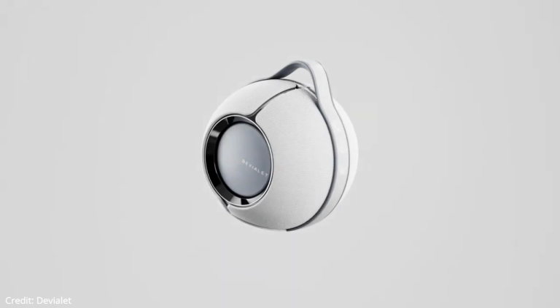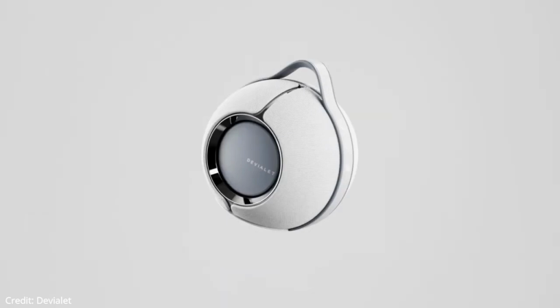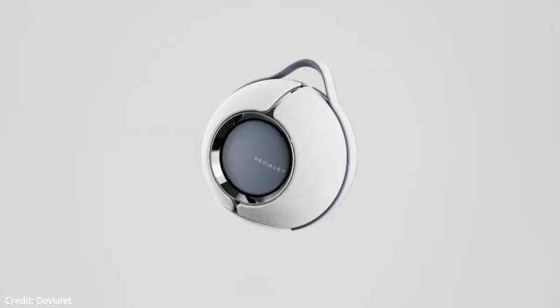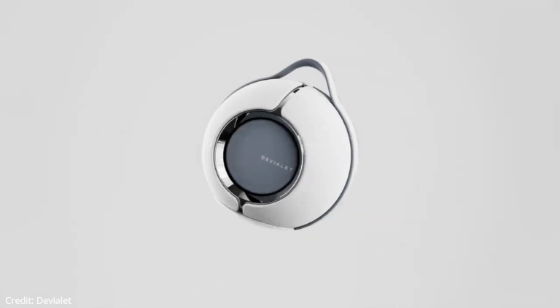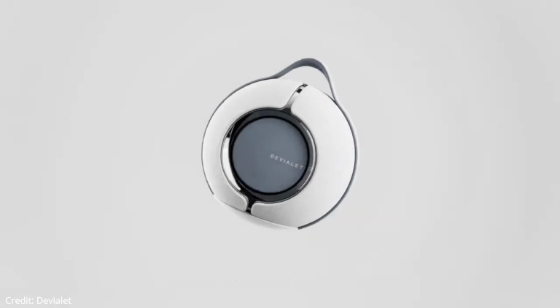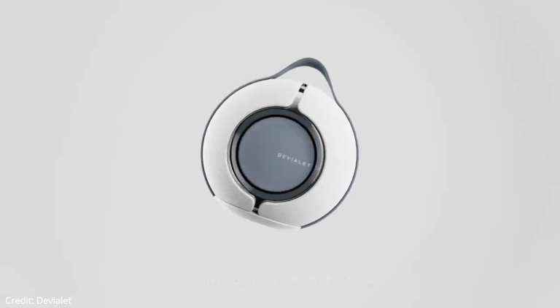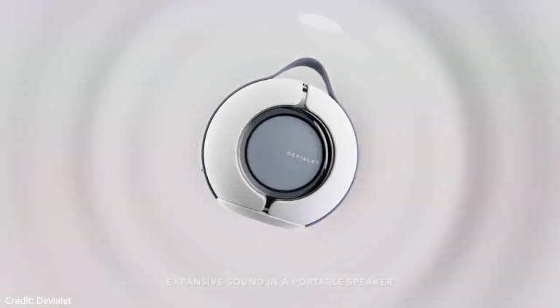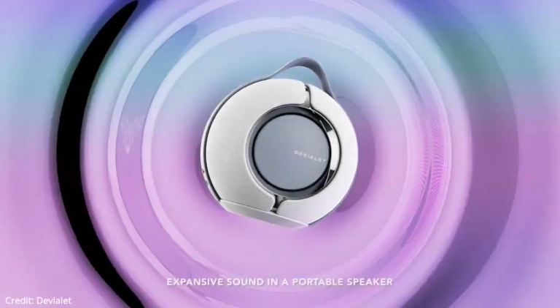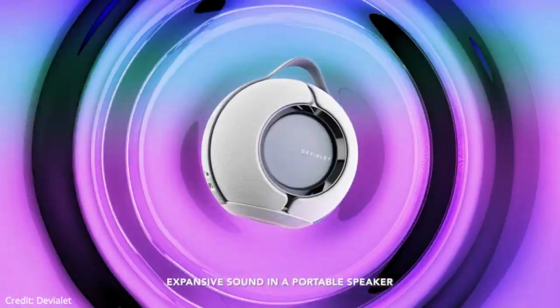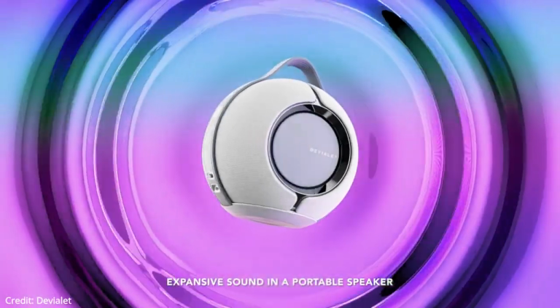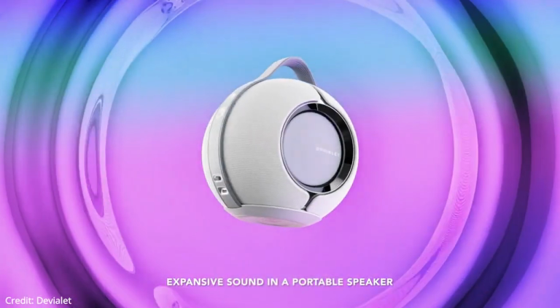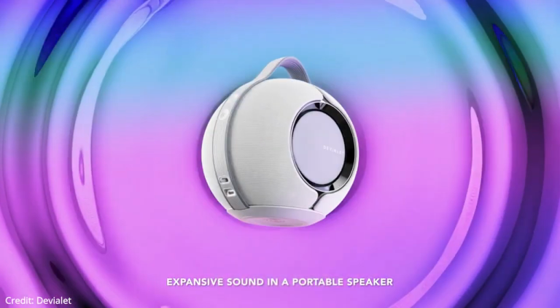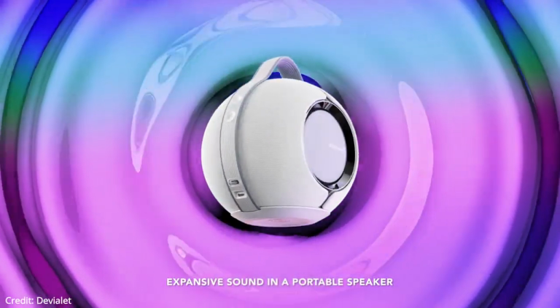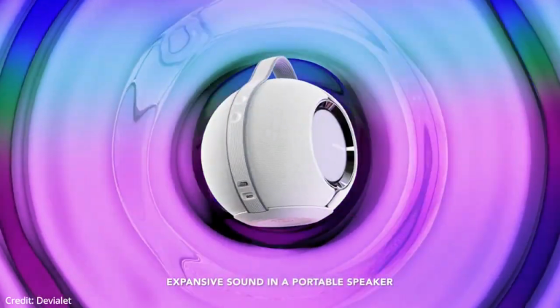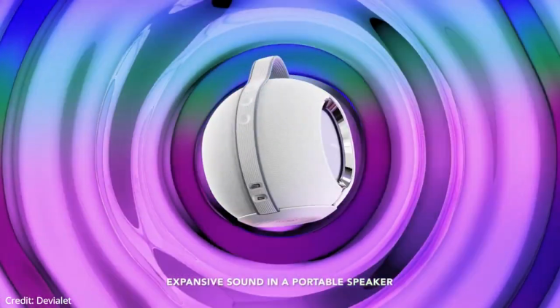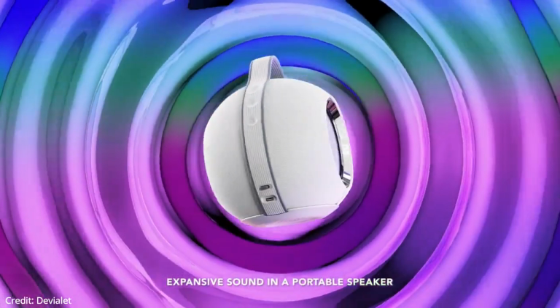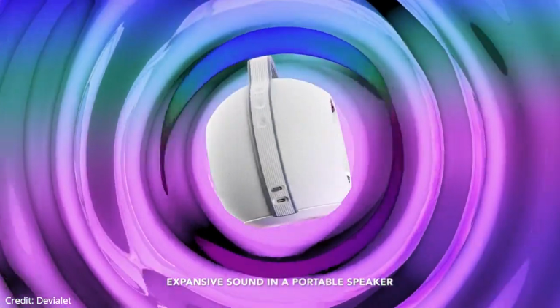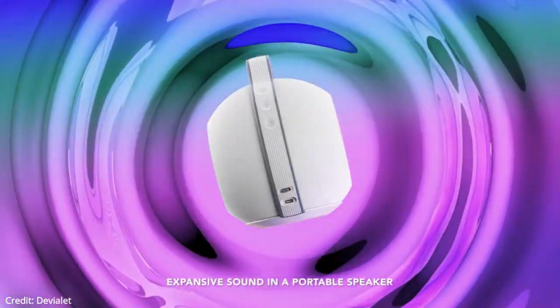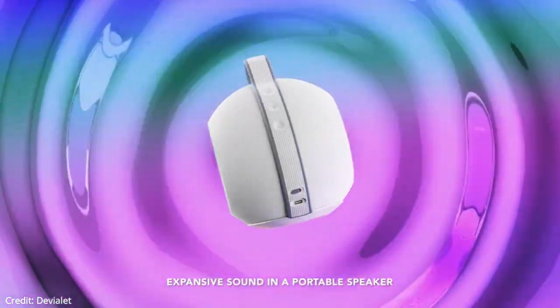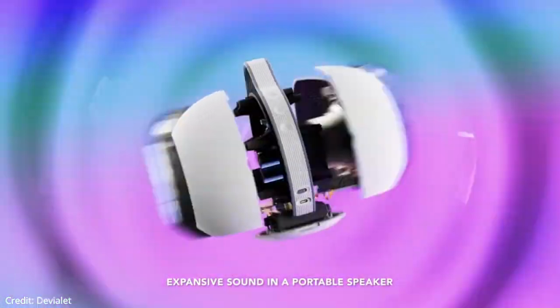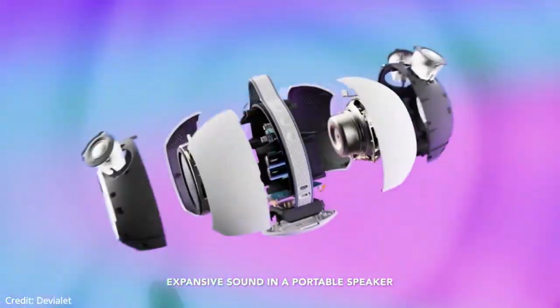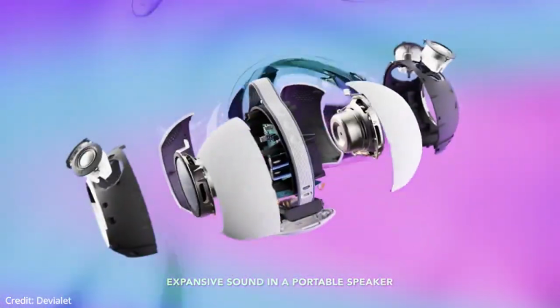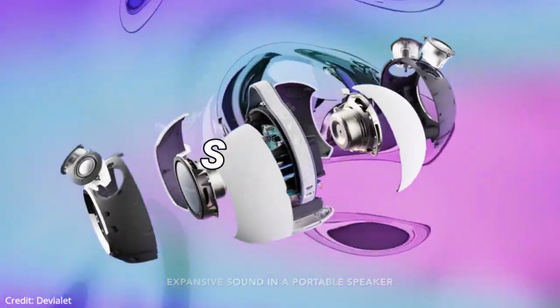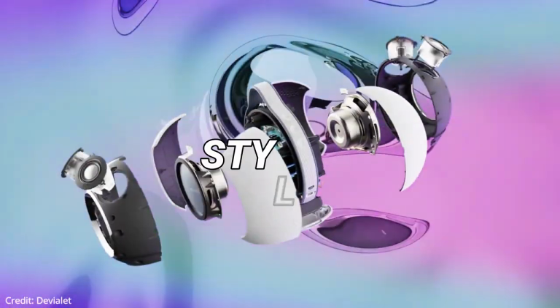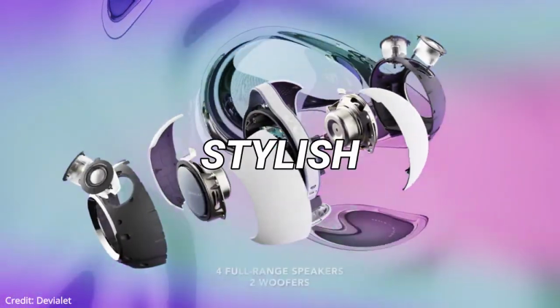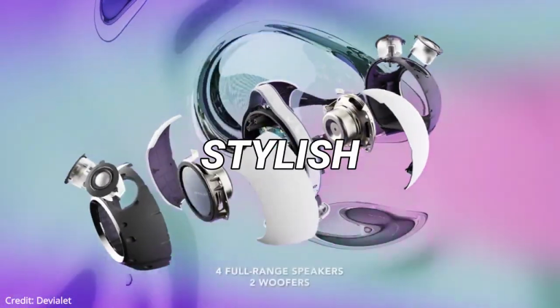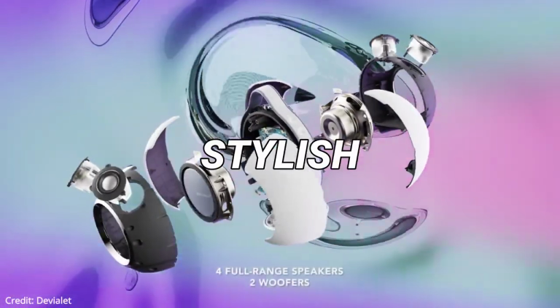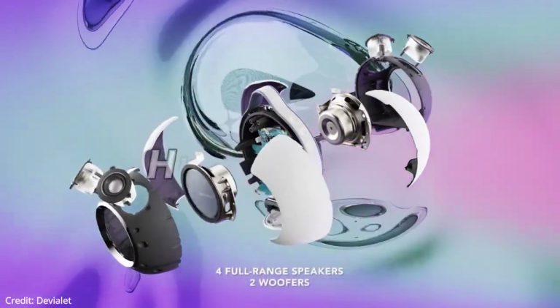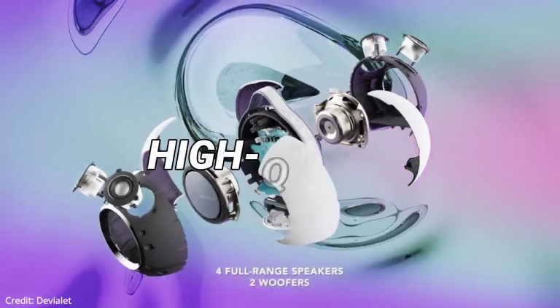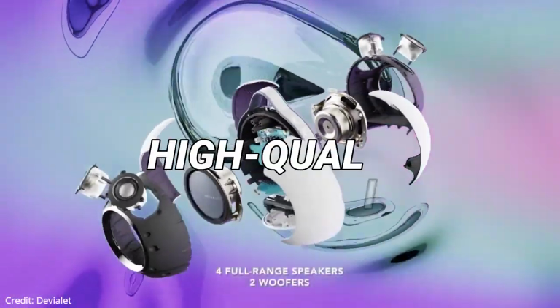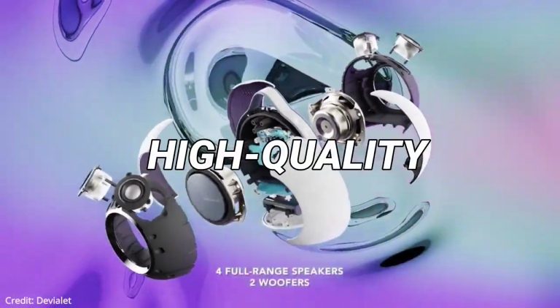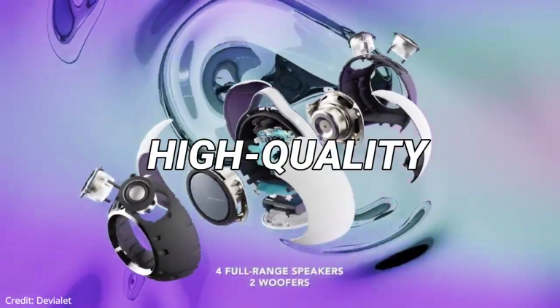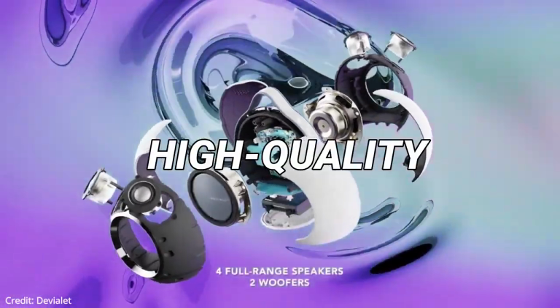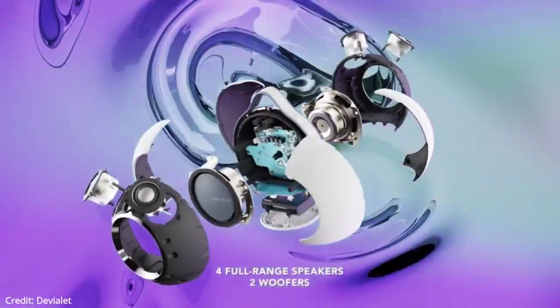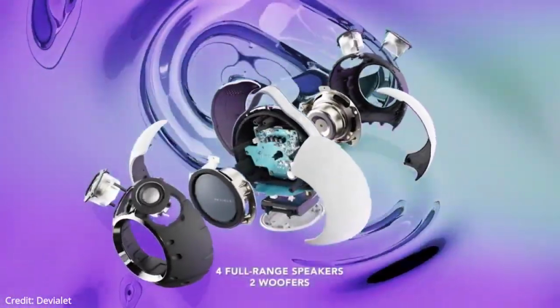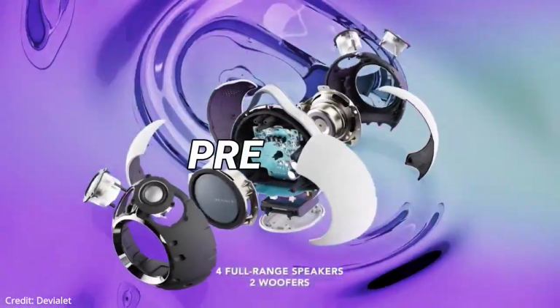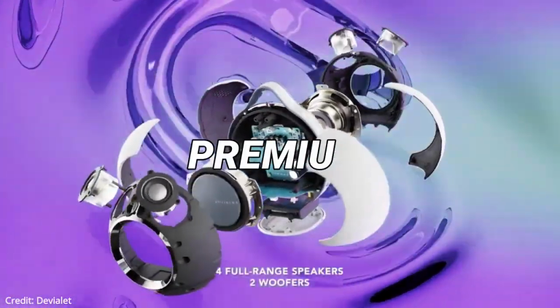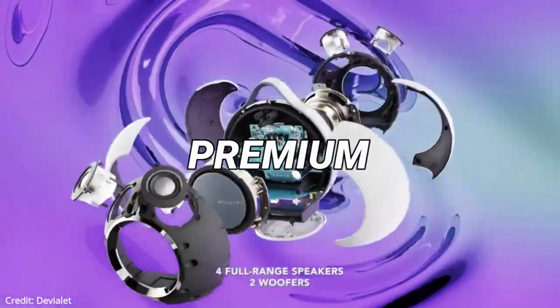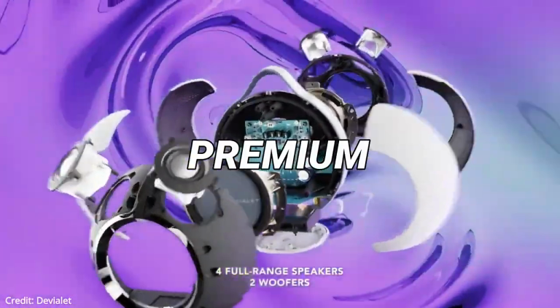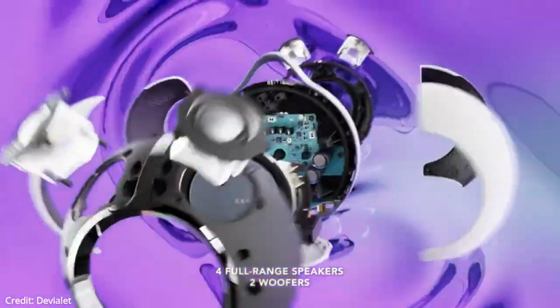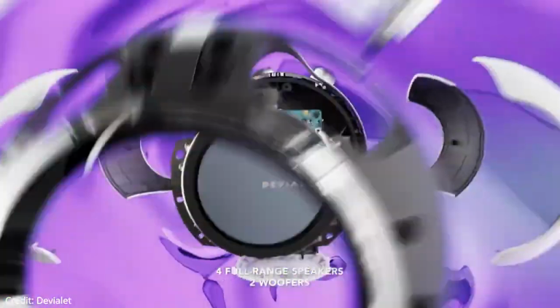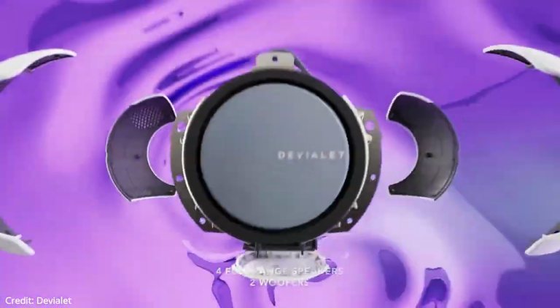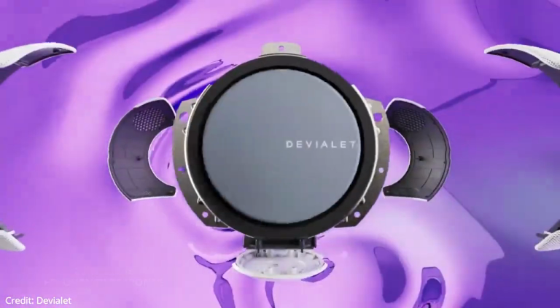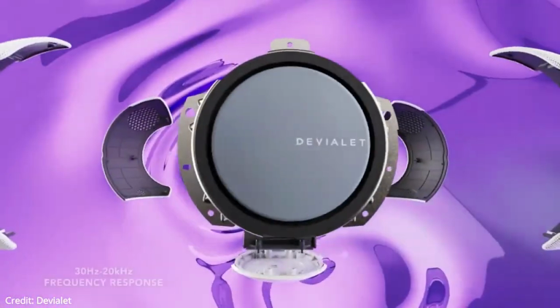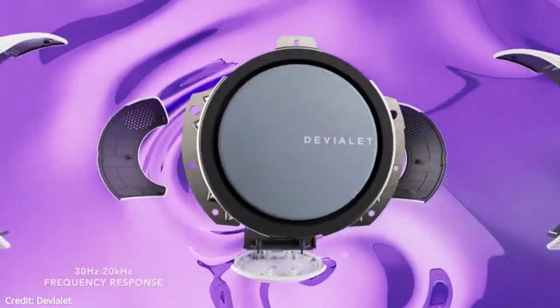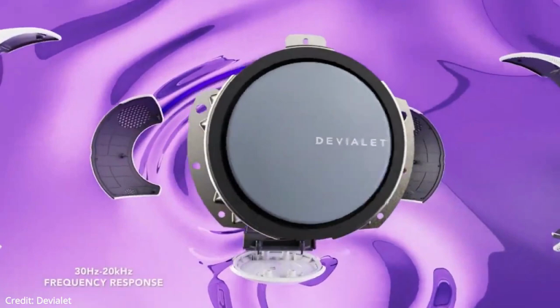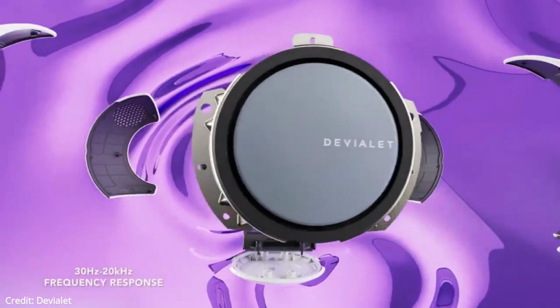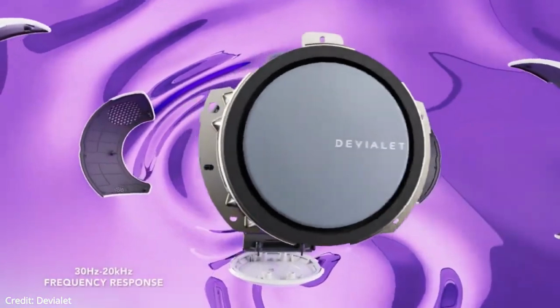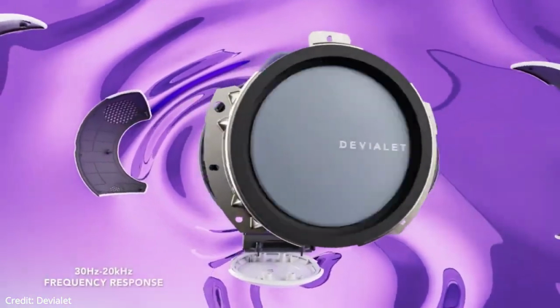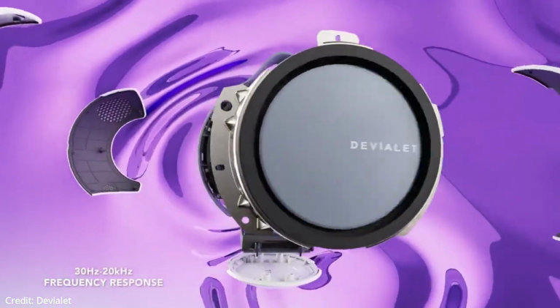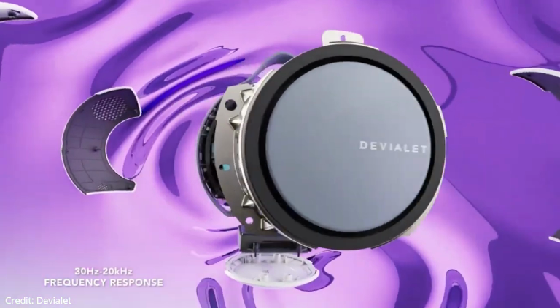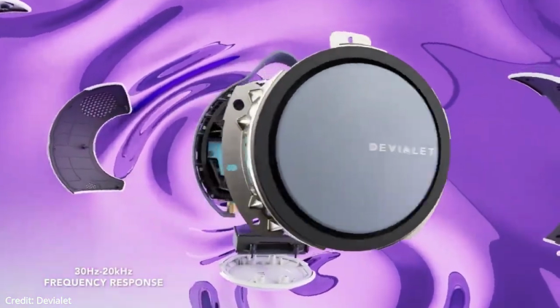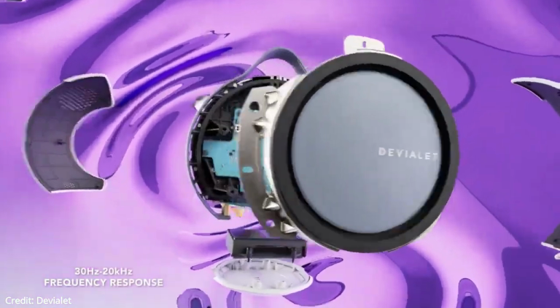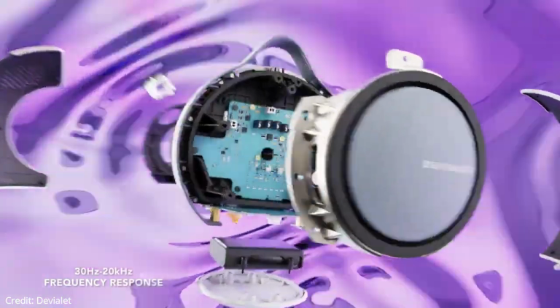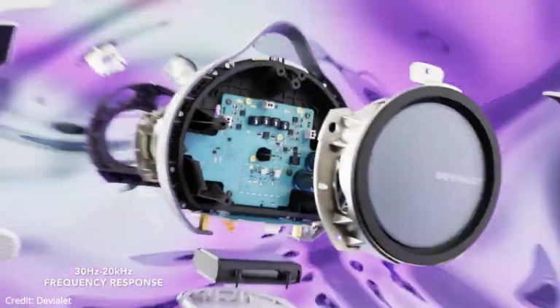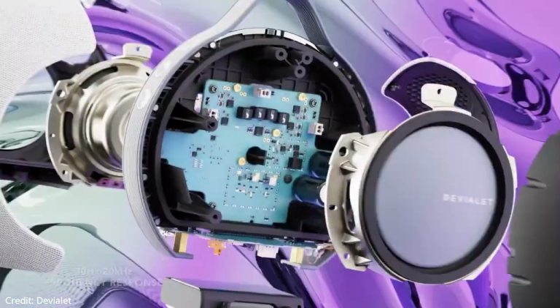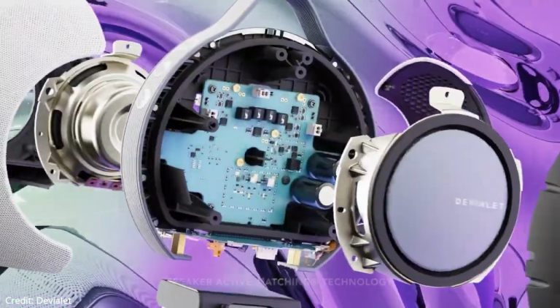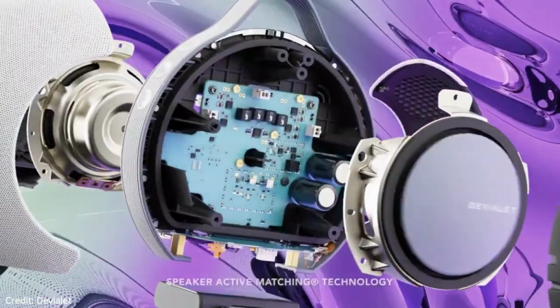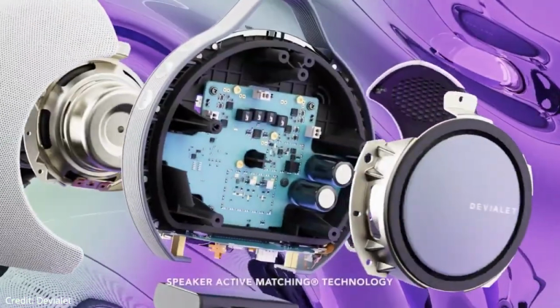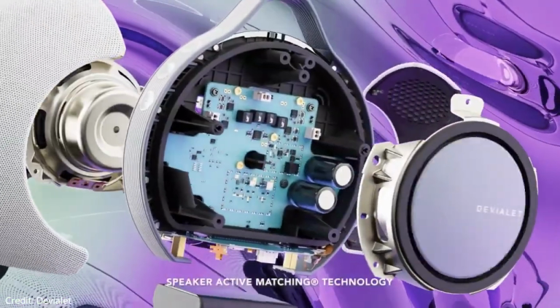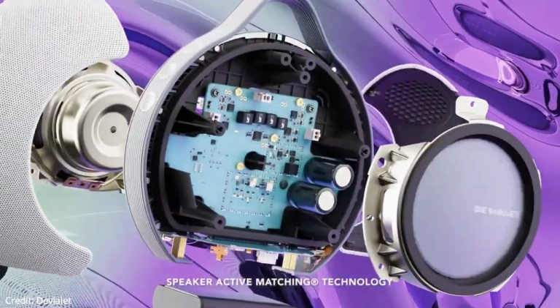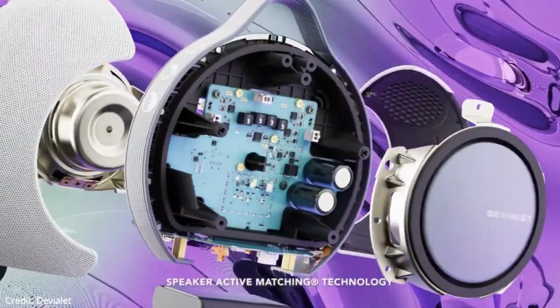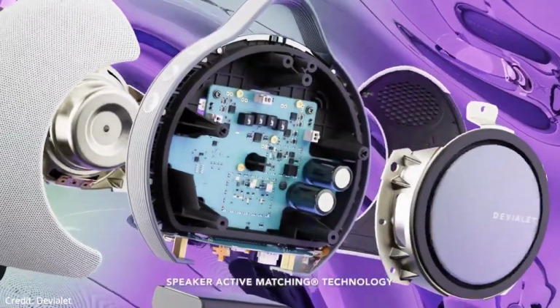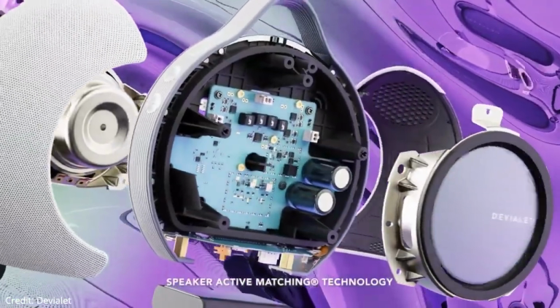Devialet's new Bluetooth speaker is here. This is a stylish, high-quality, and premium portable speaker with stereo sound and a lot of amazing features.